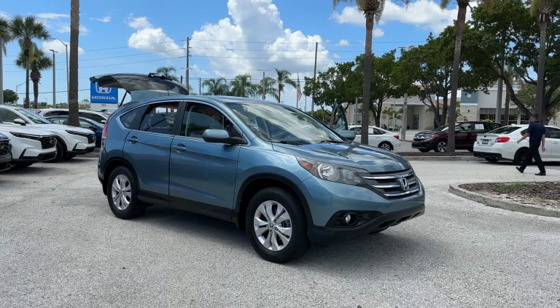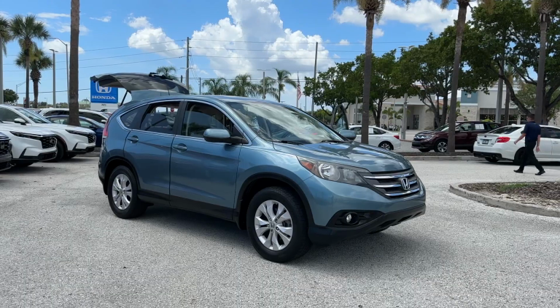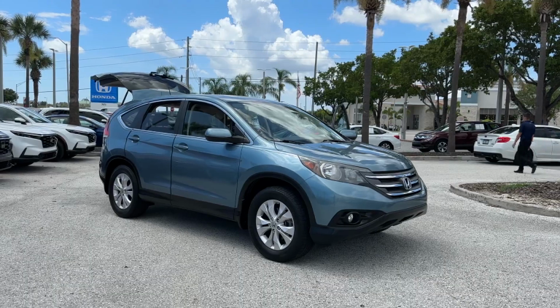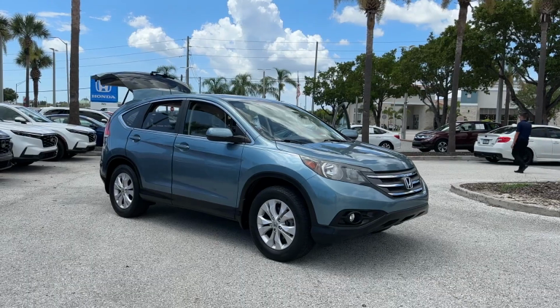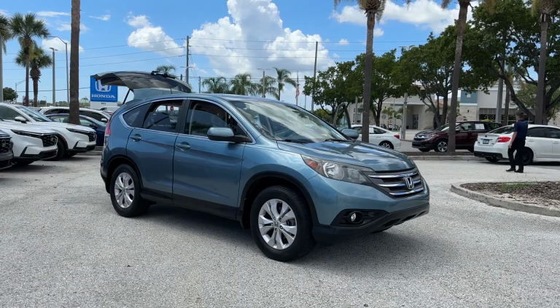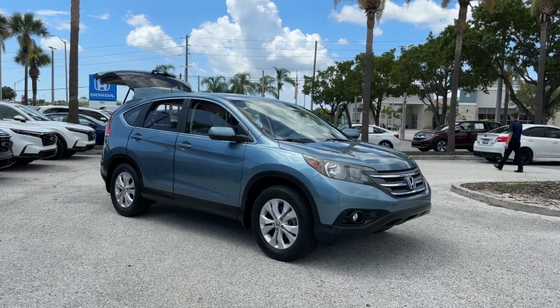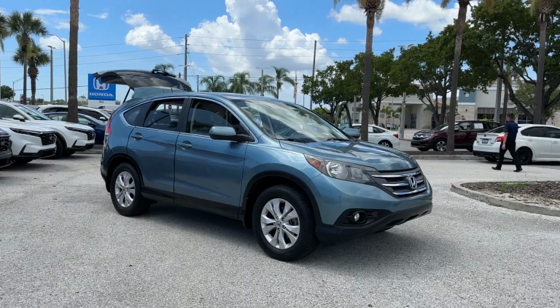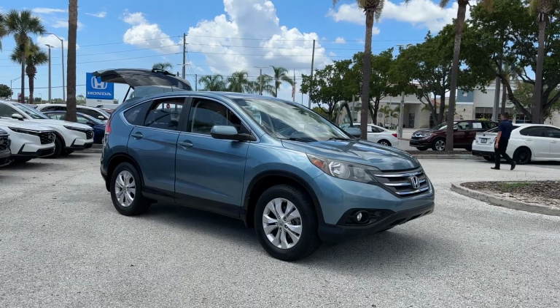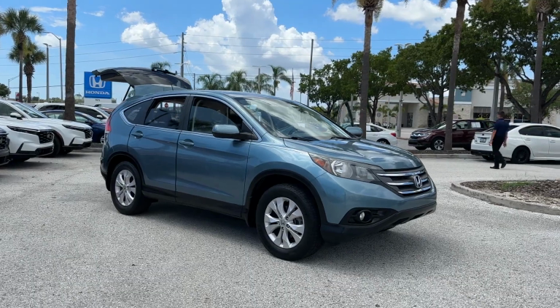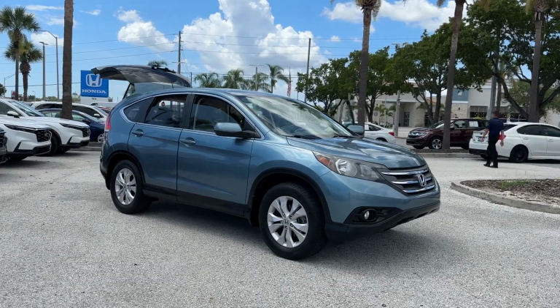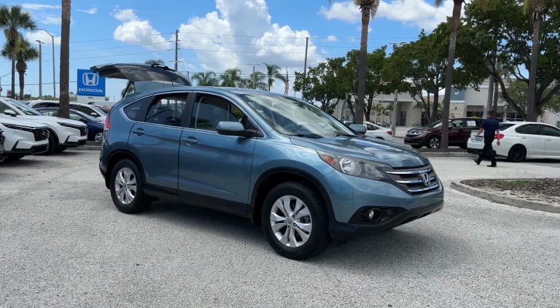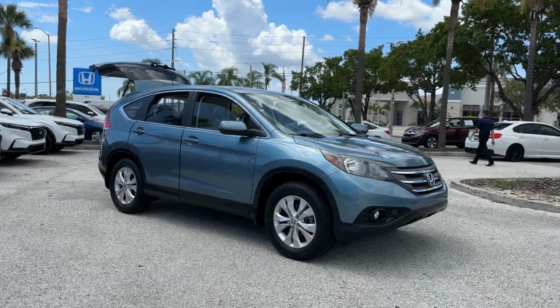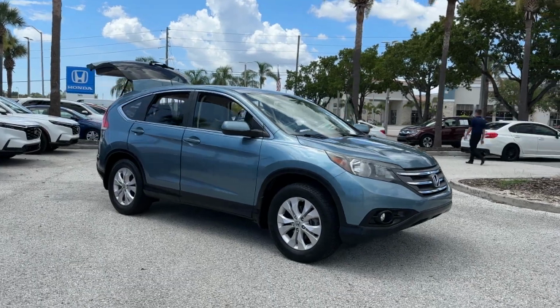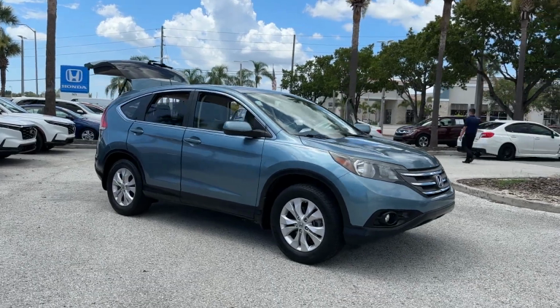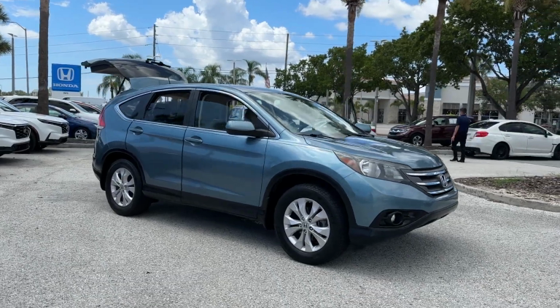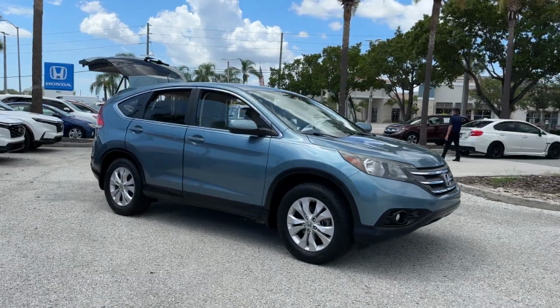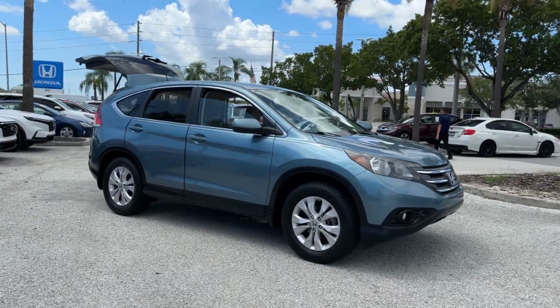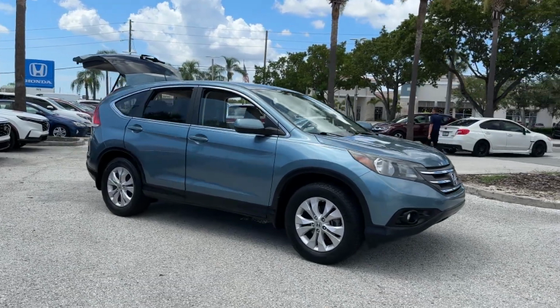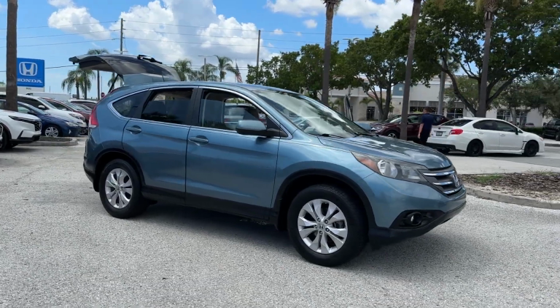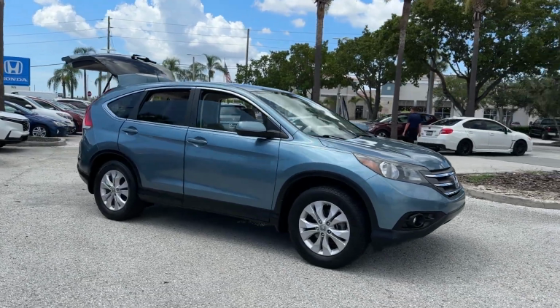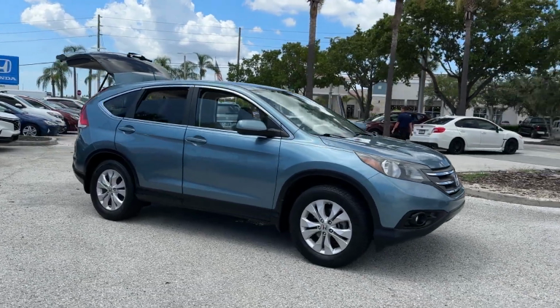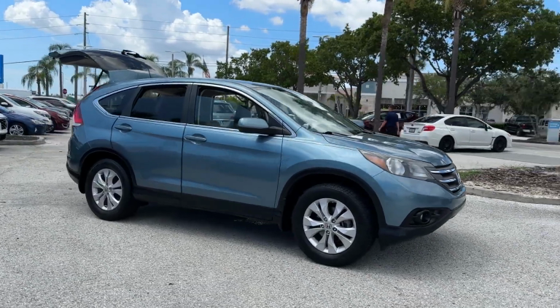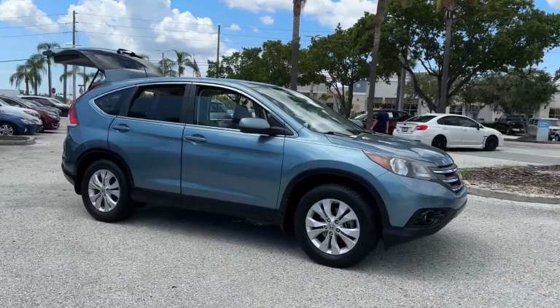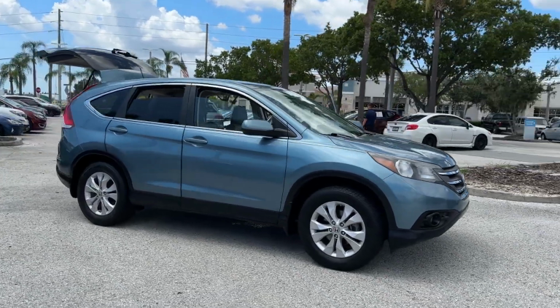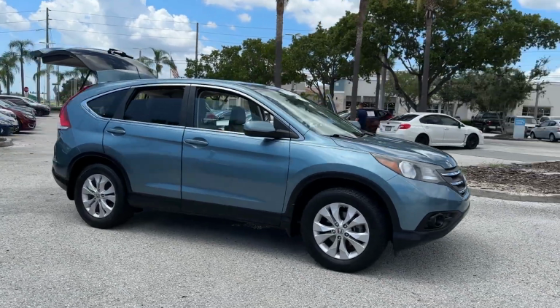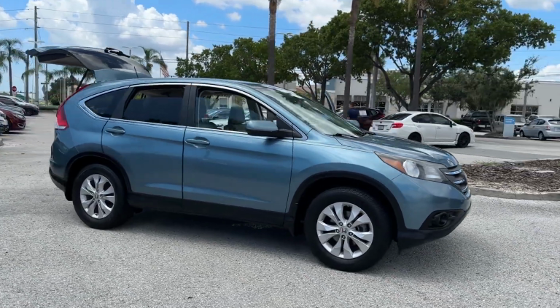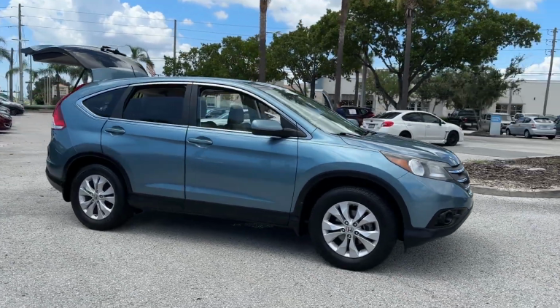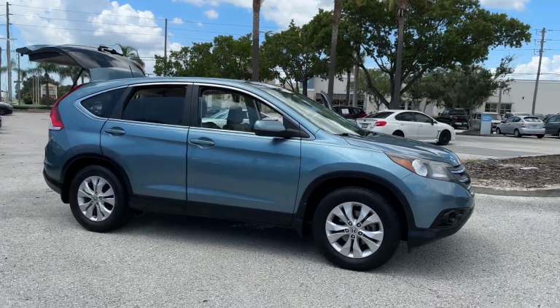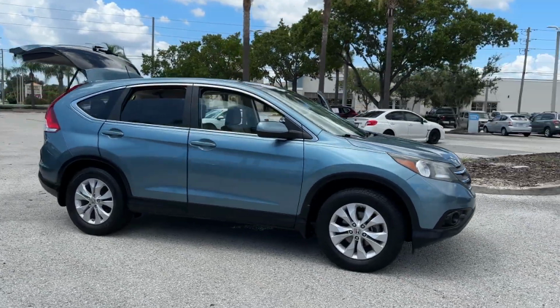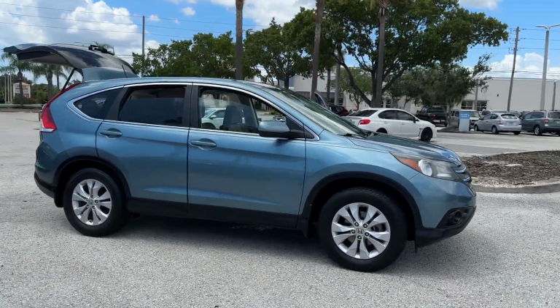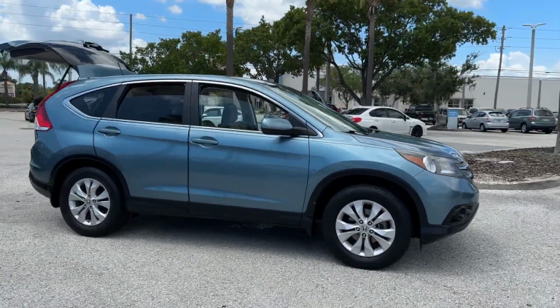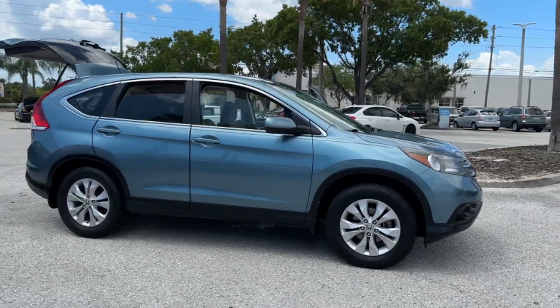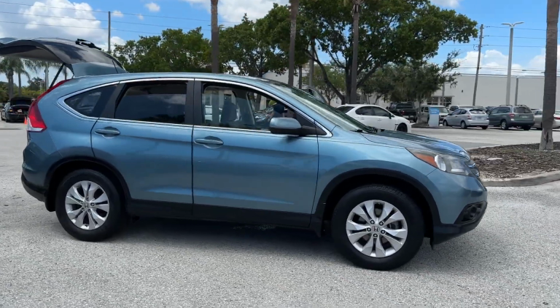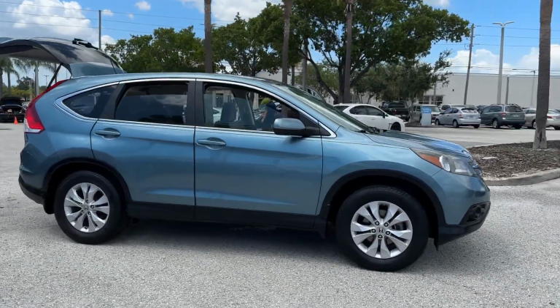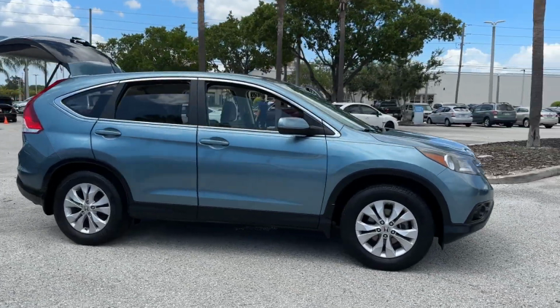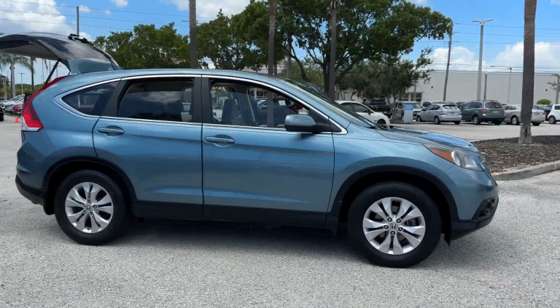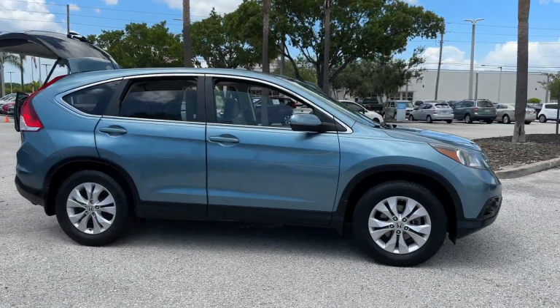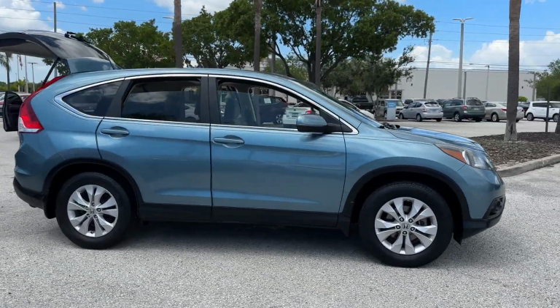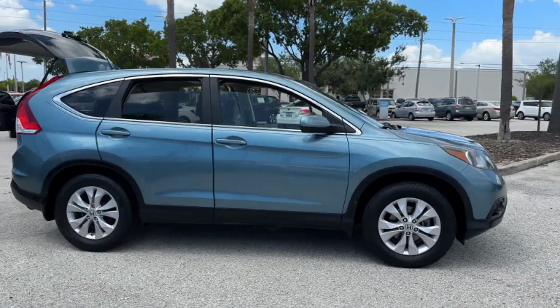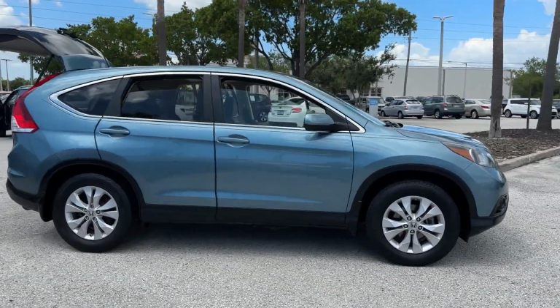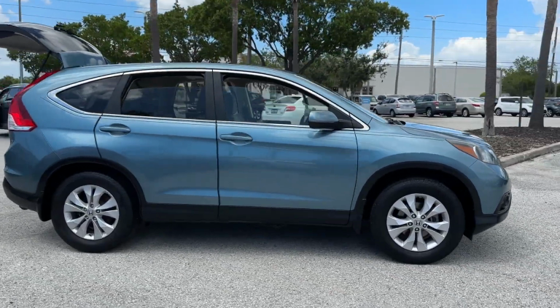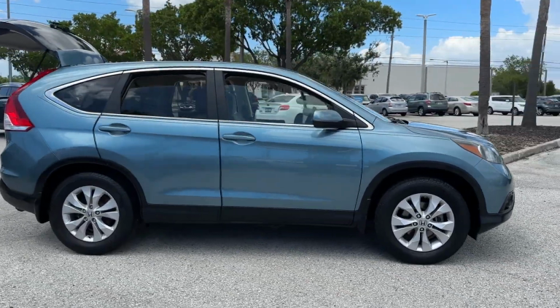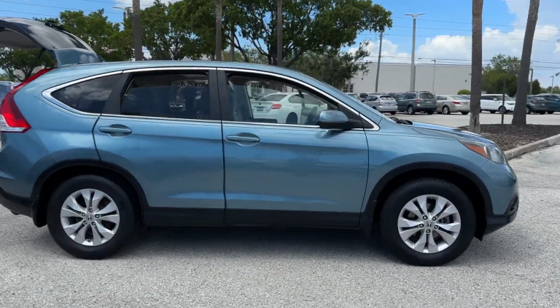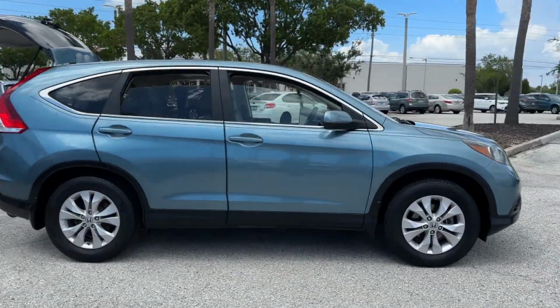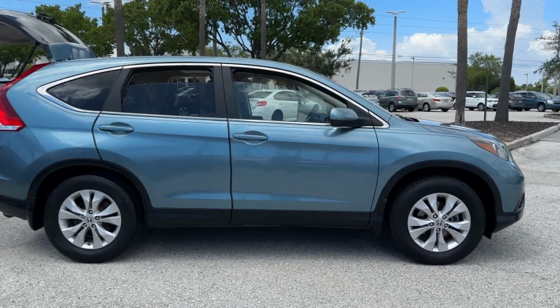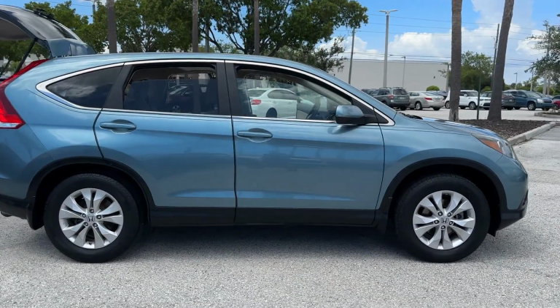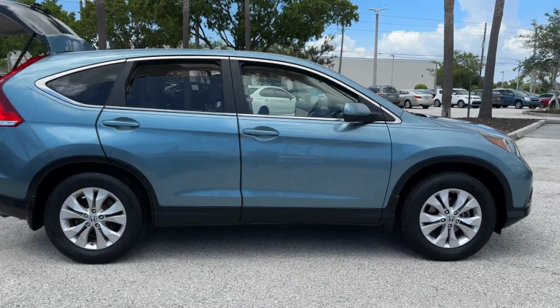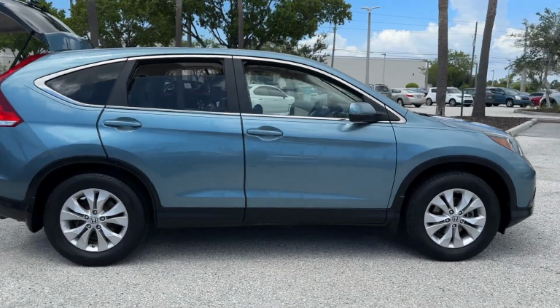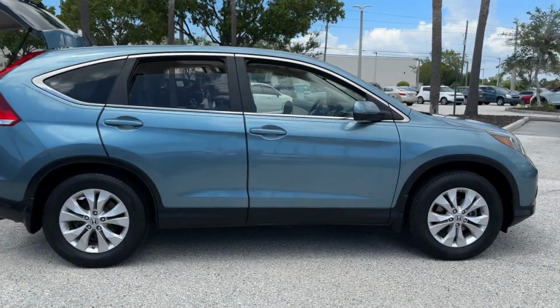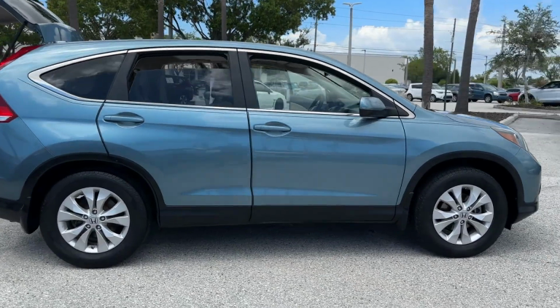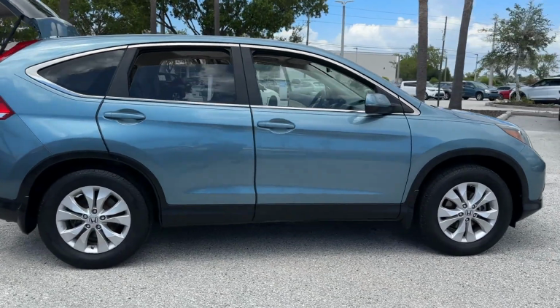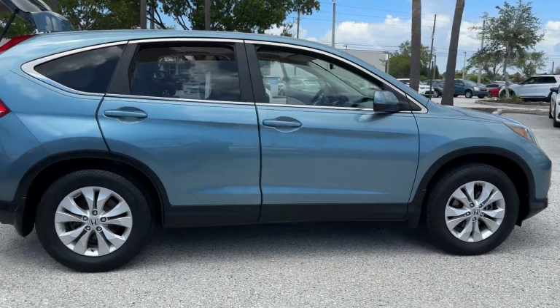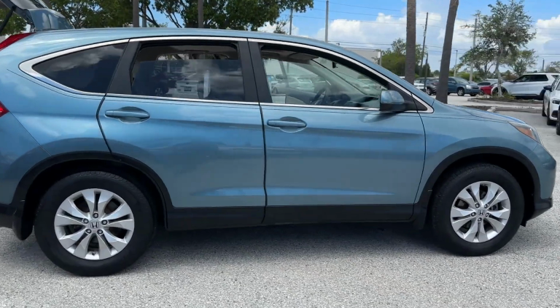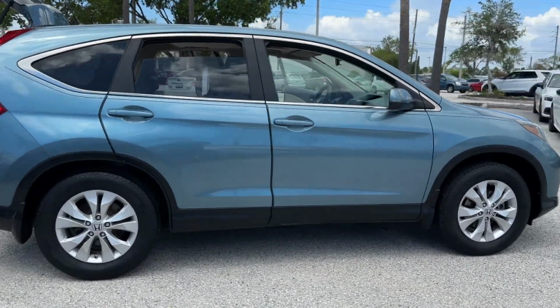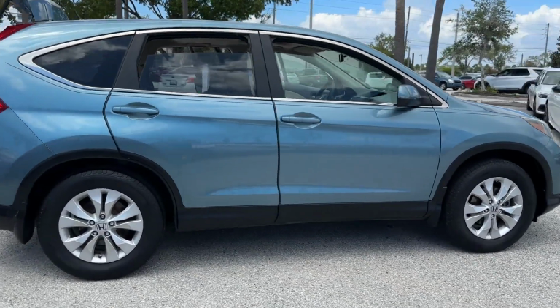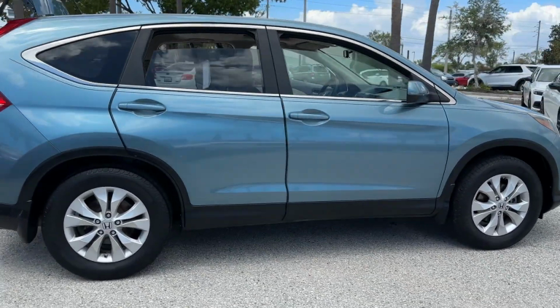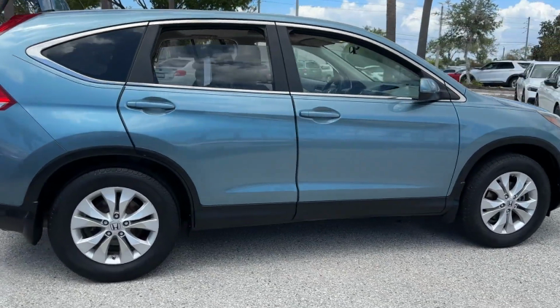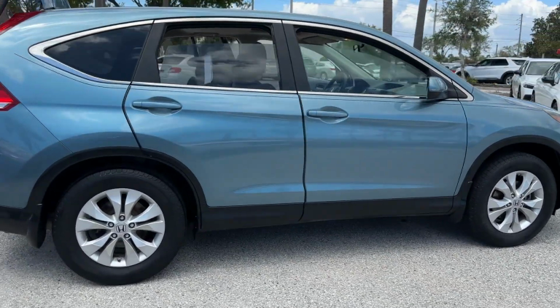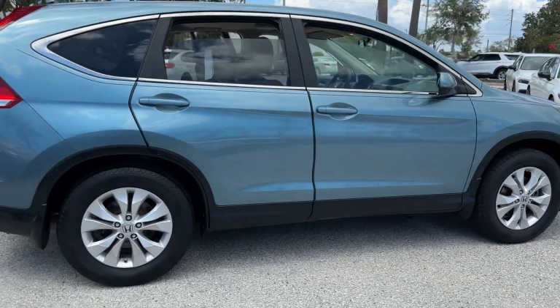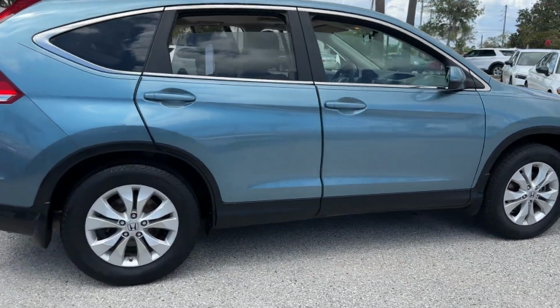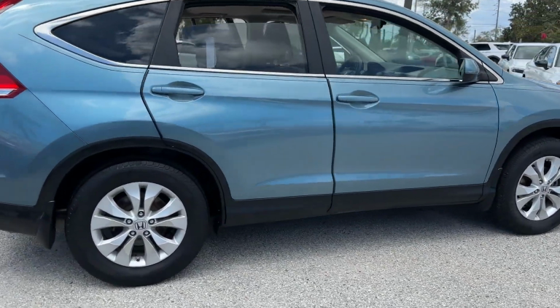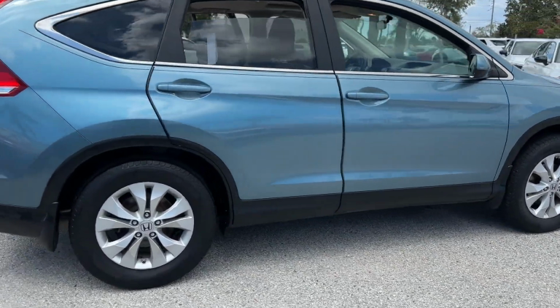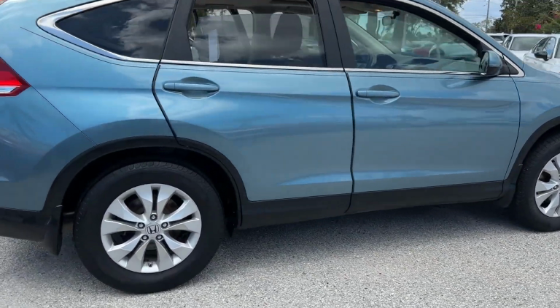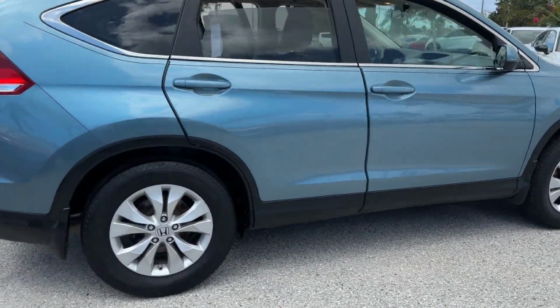2013 Honda CR-V. This SUV offers space as well as power and performance.